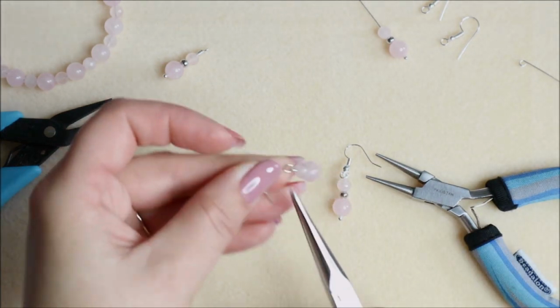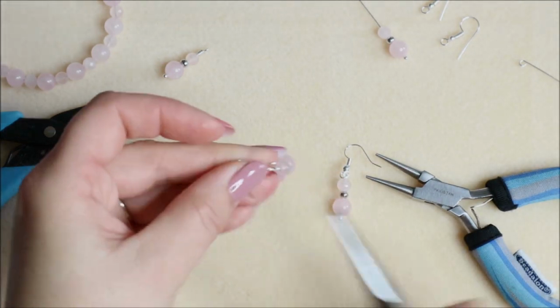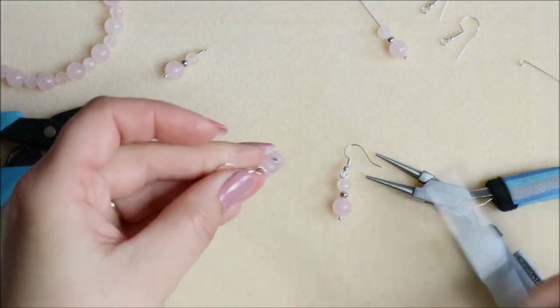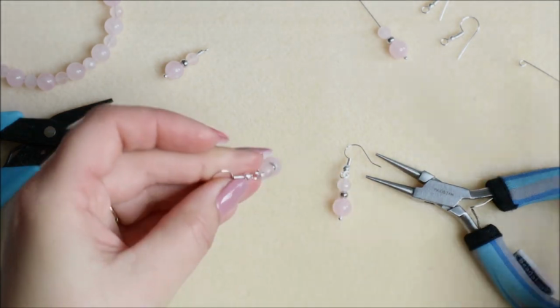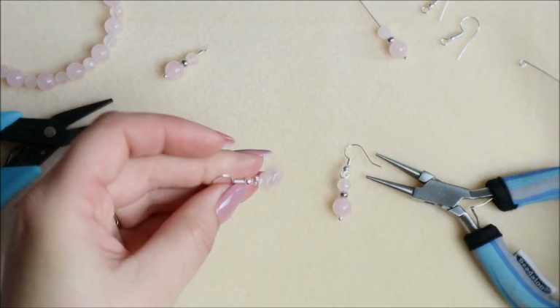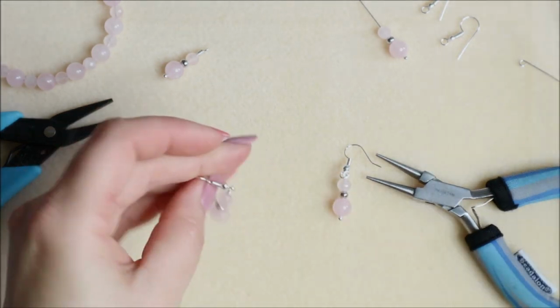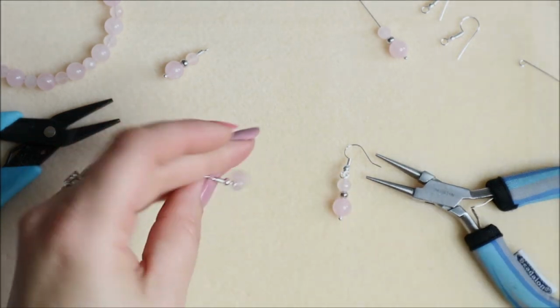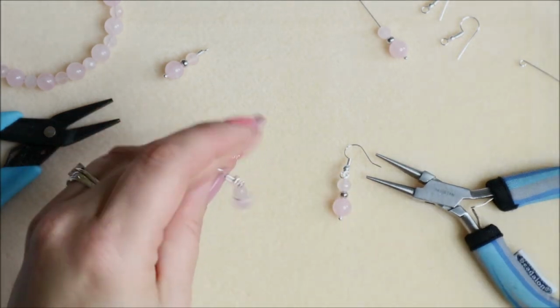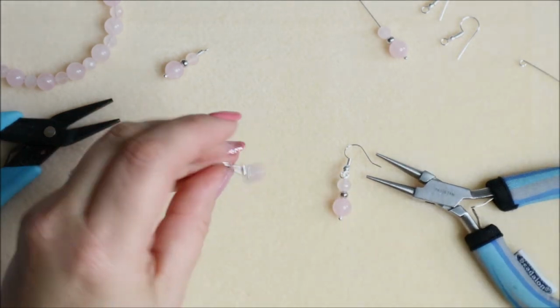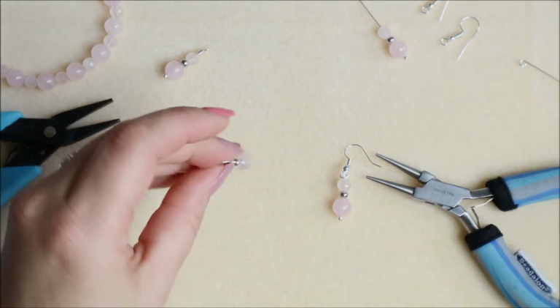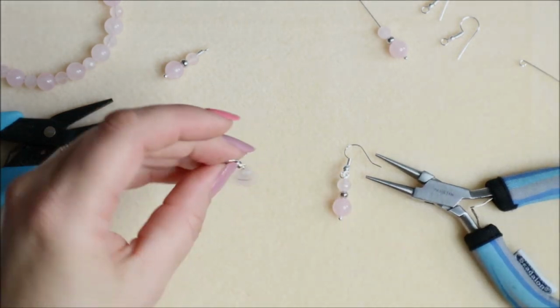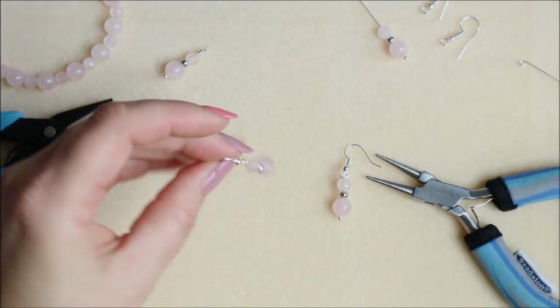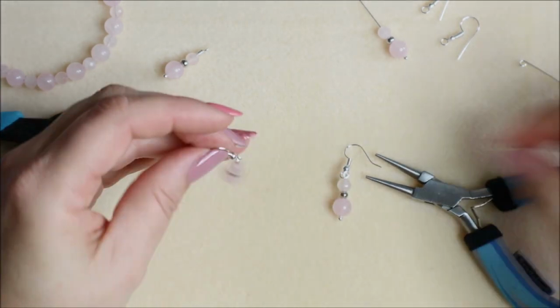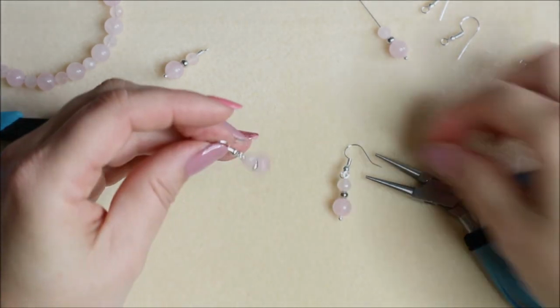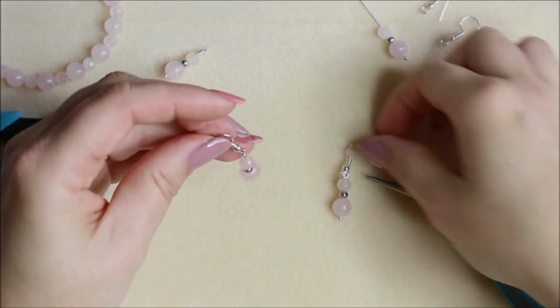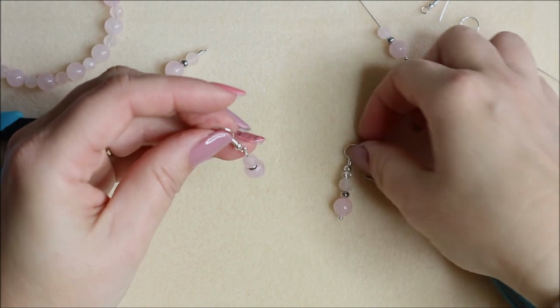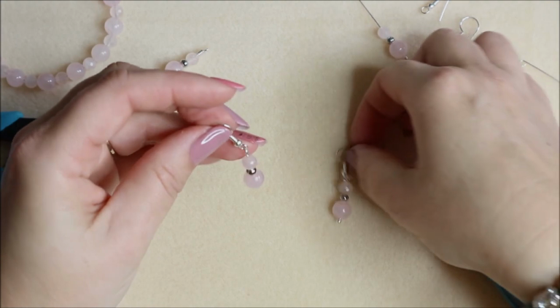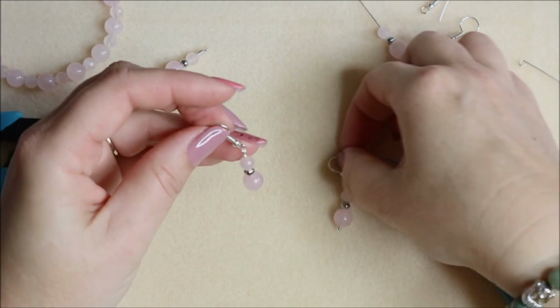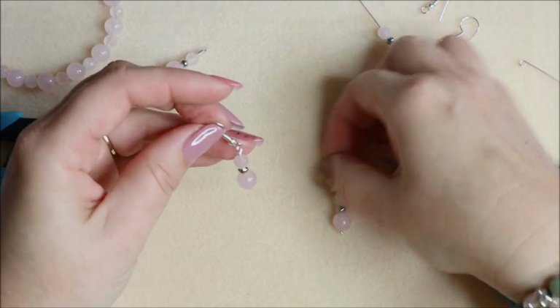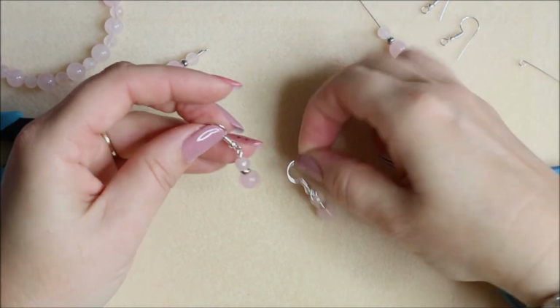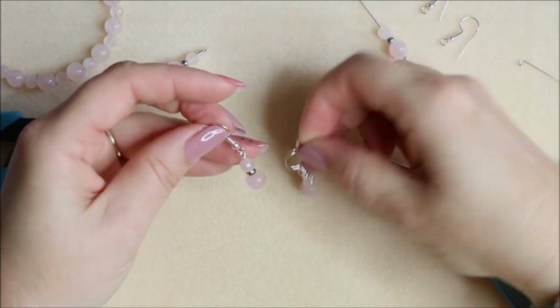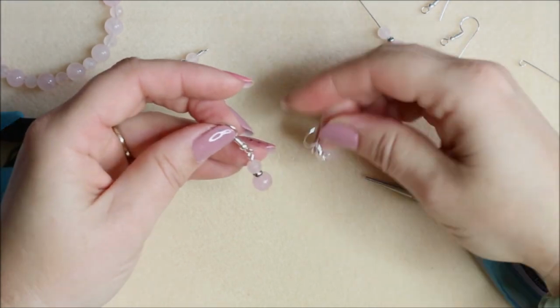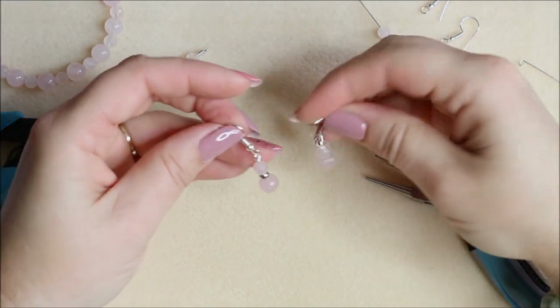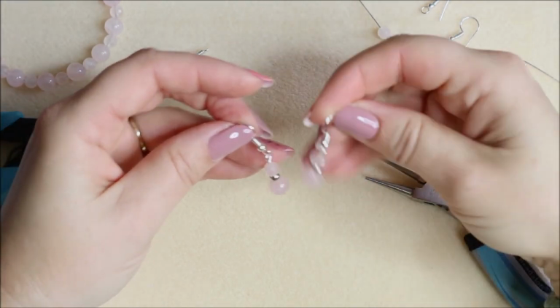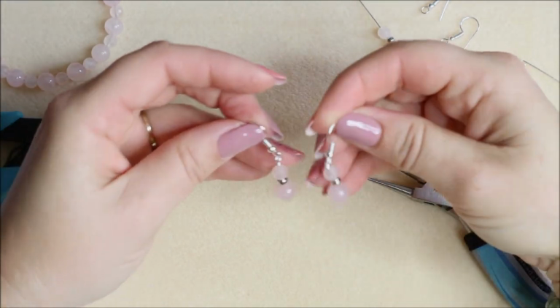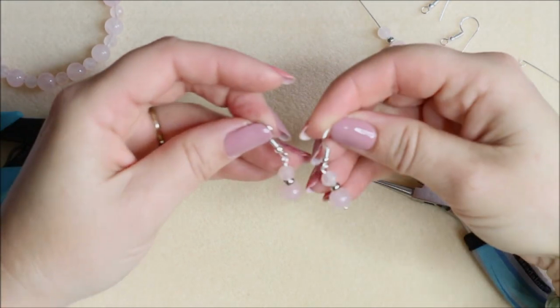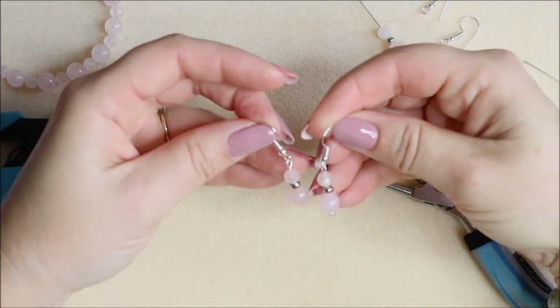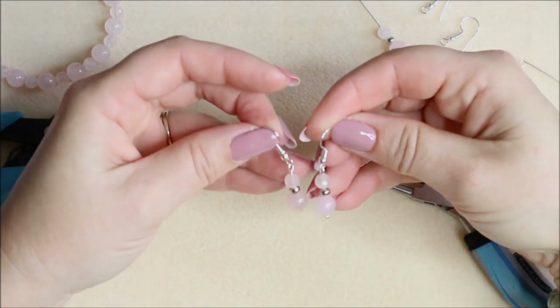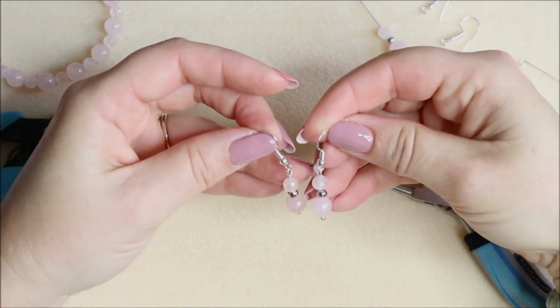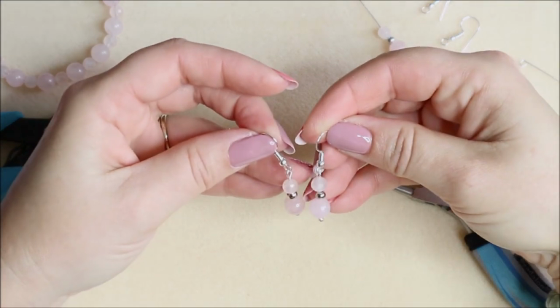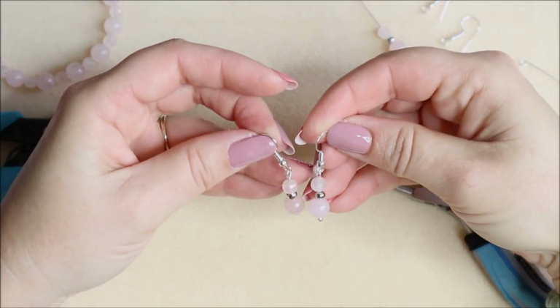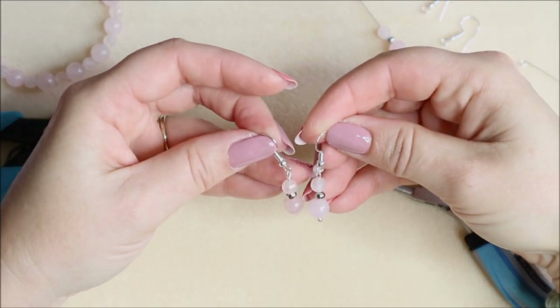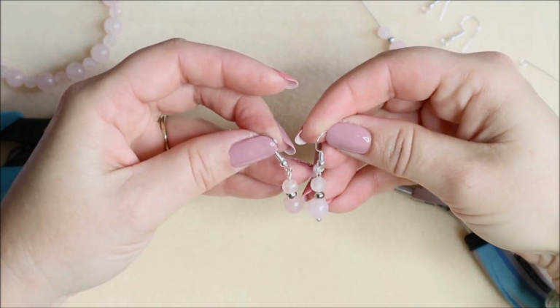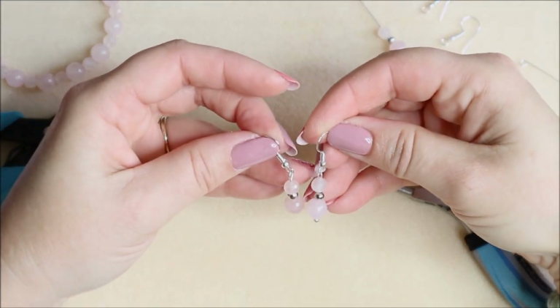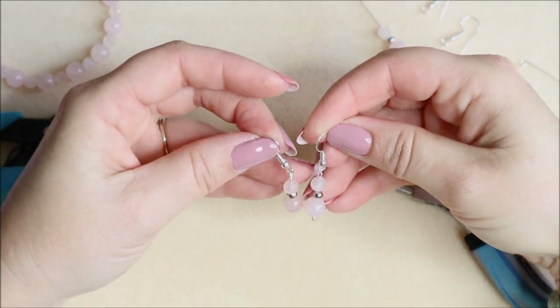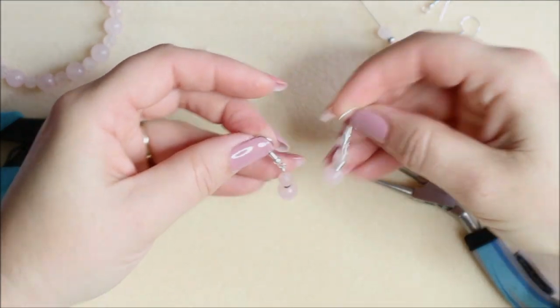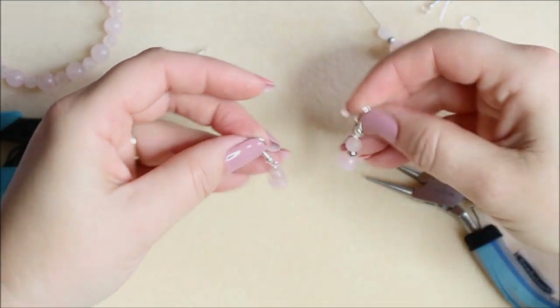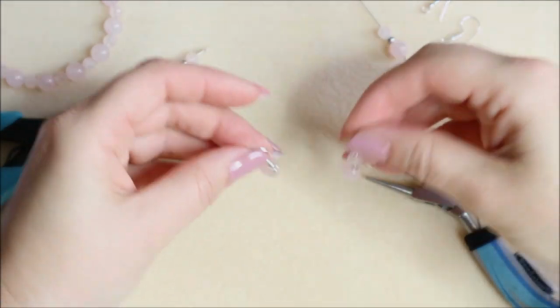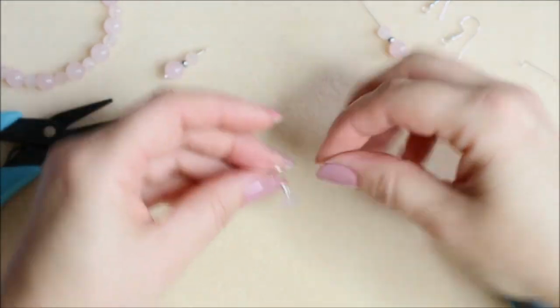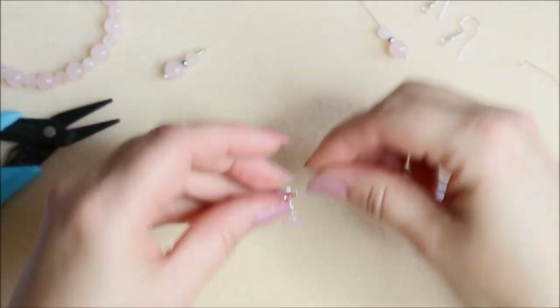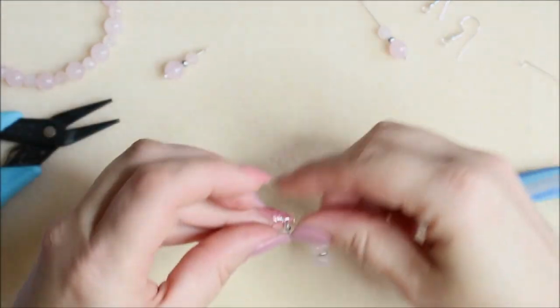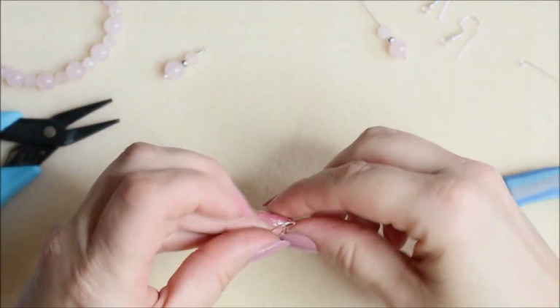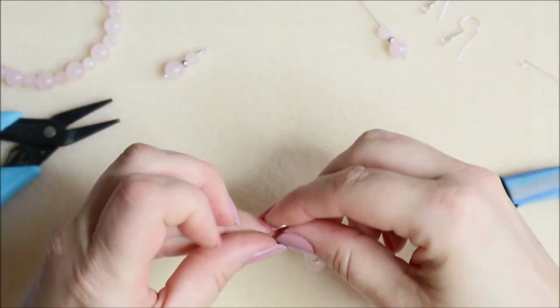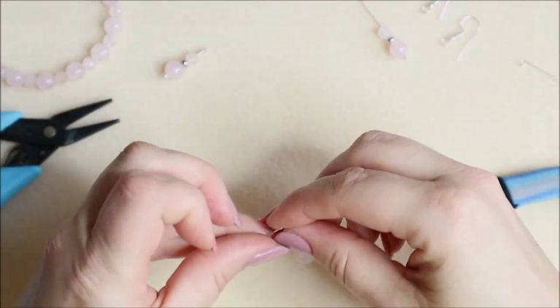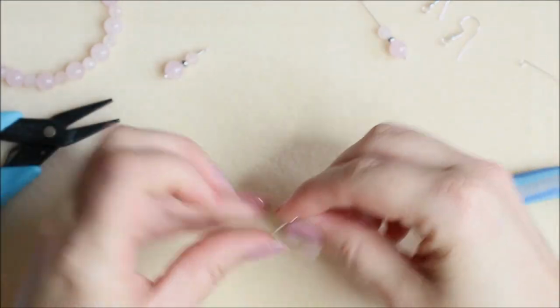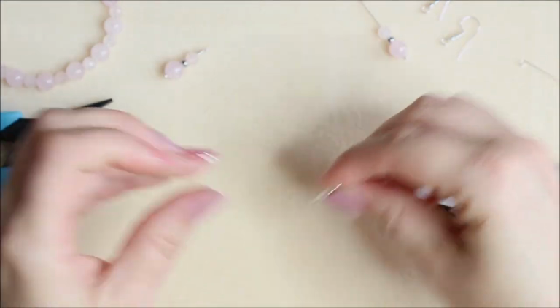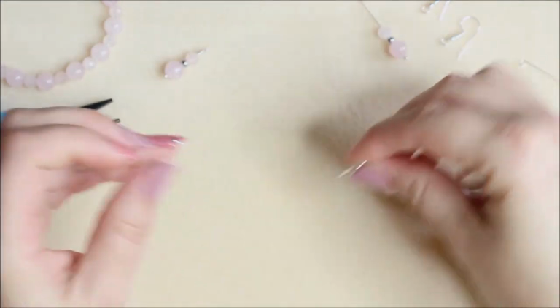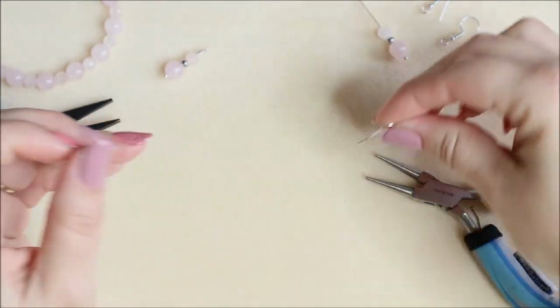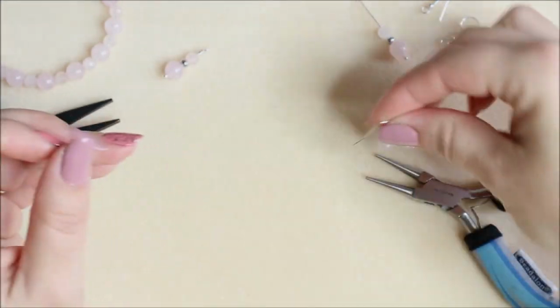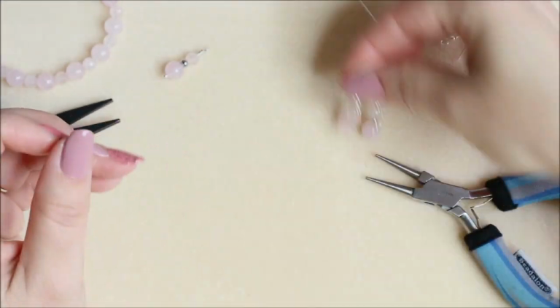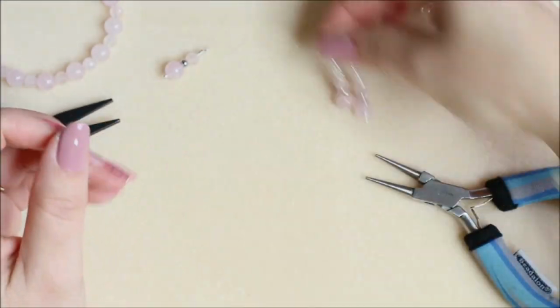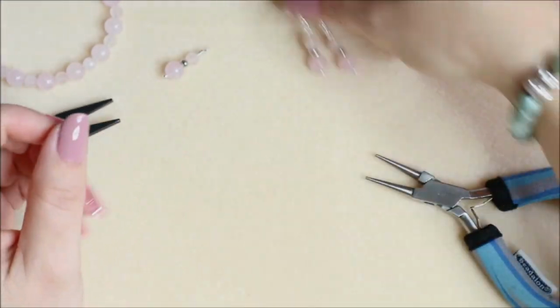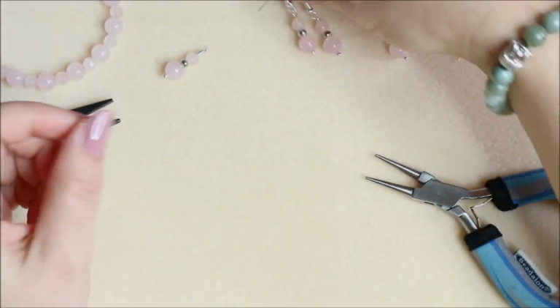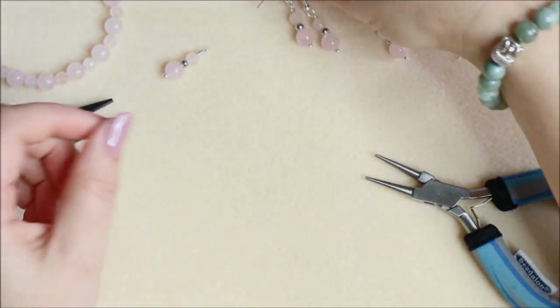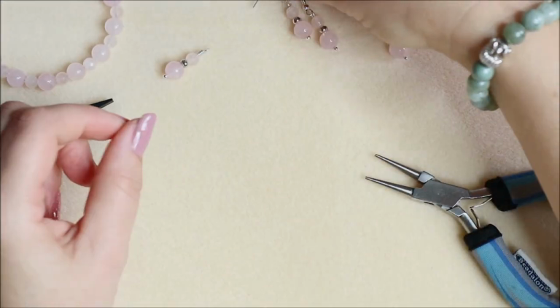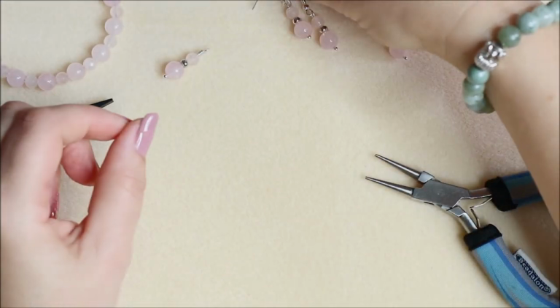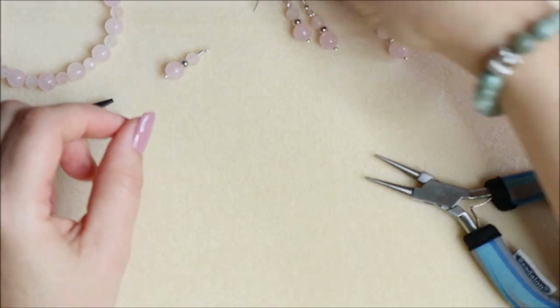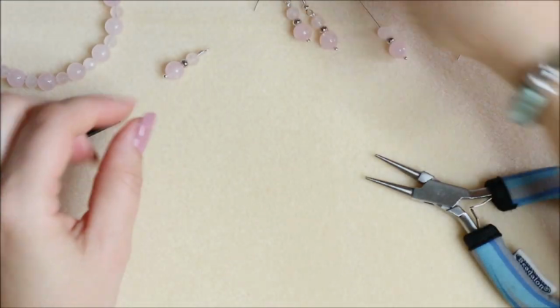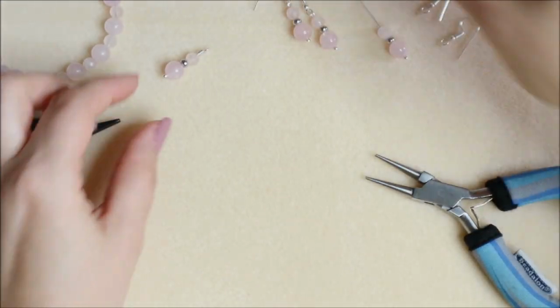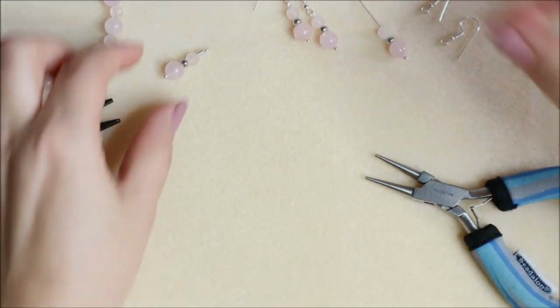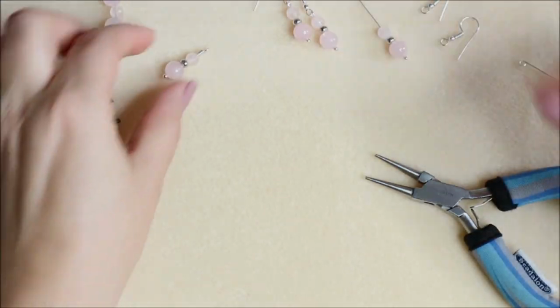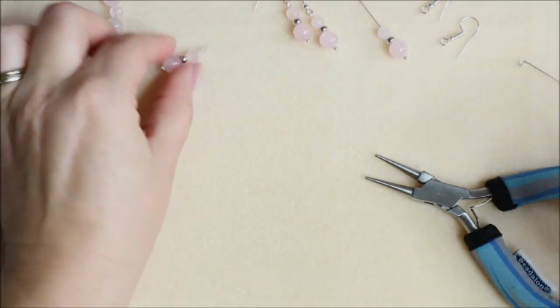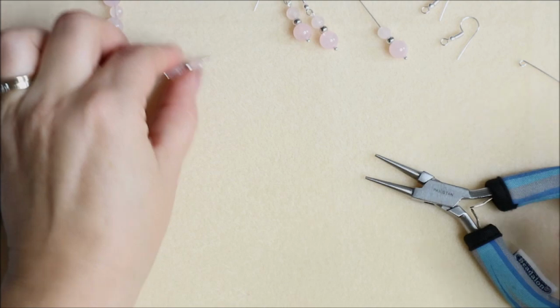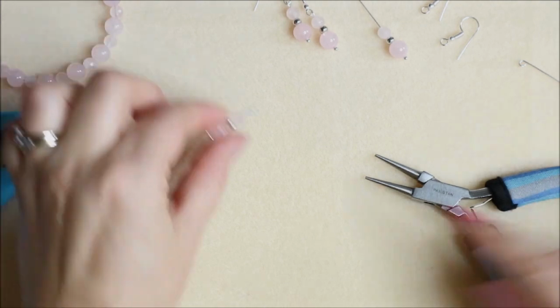You can add them either way. So that's your pair of earrings made. Now we'll go over how to do the wrapped loop finish.